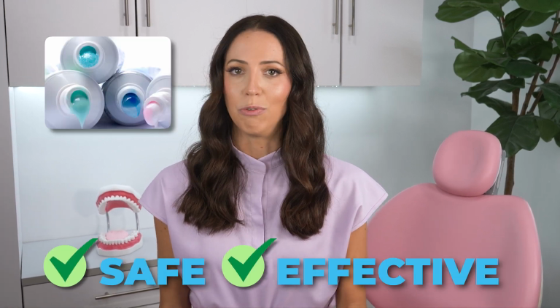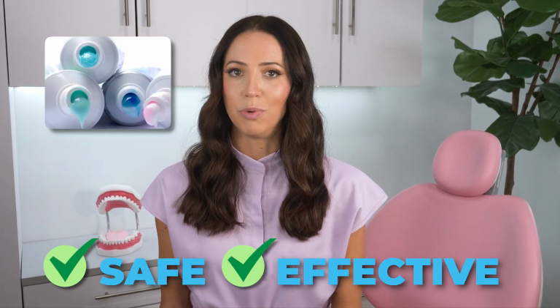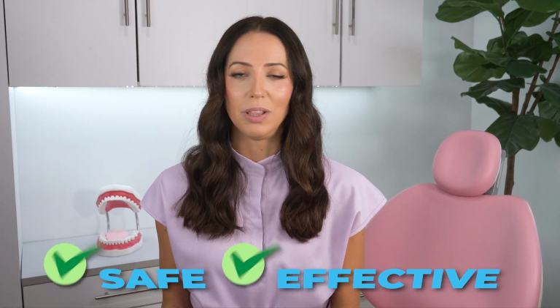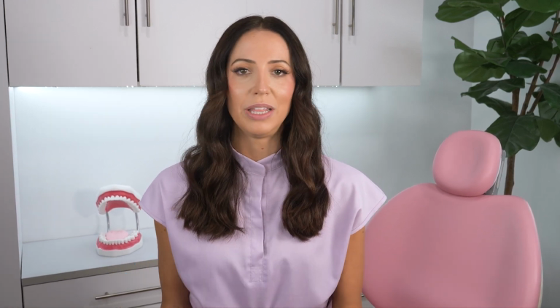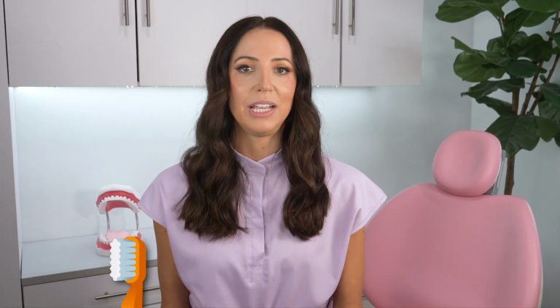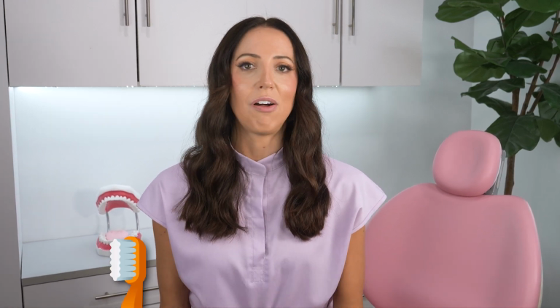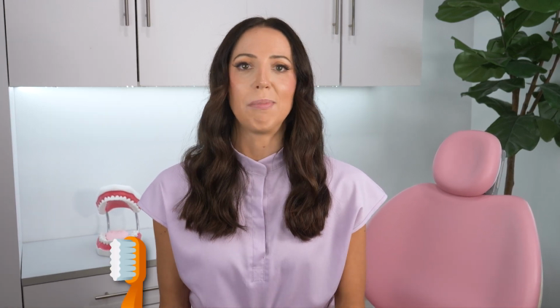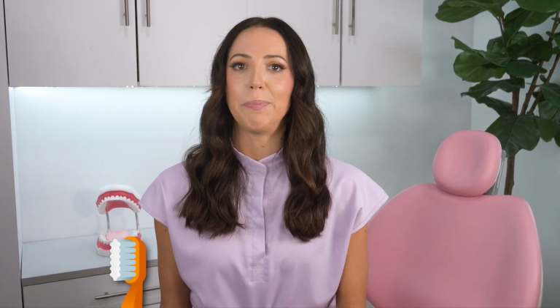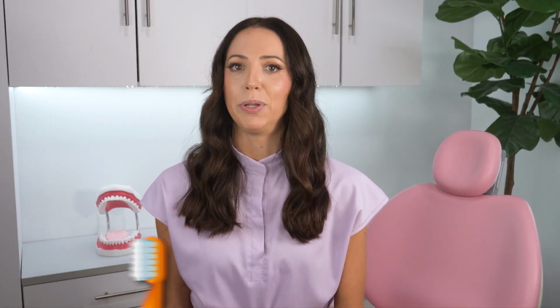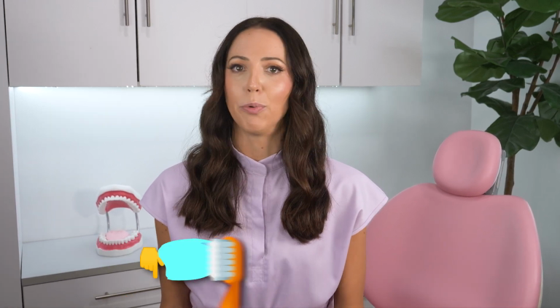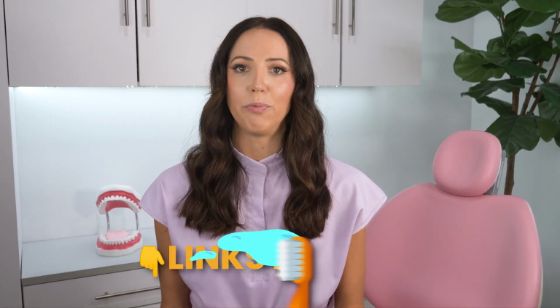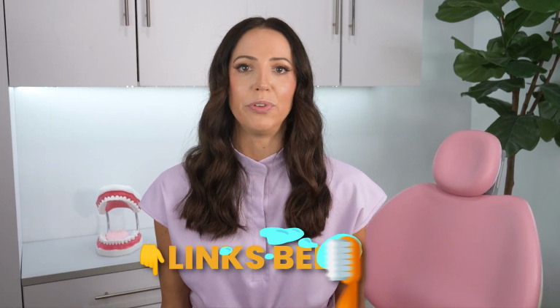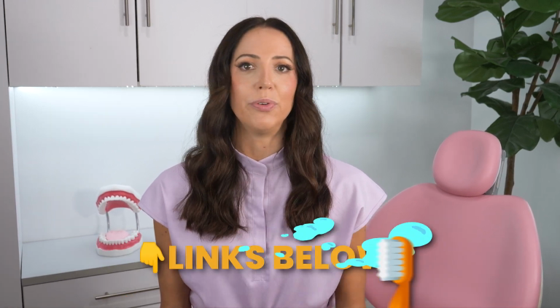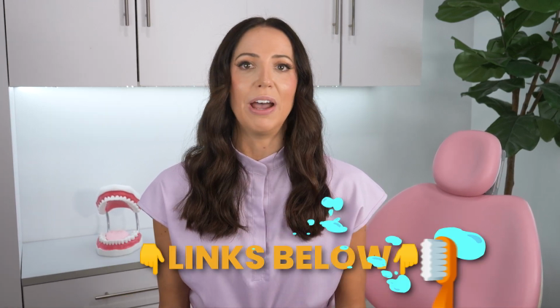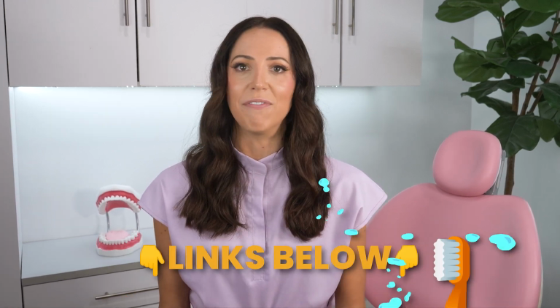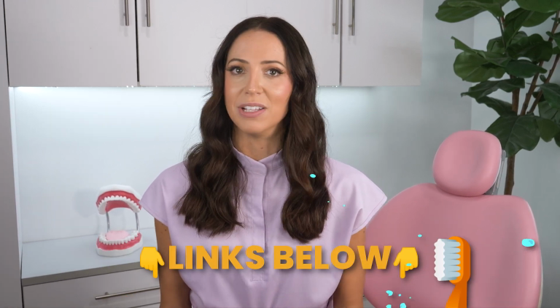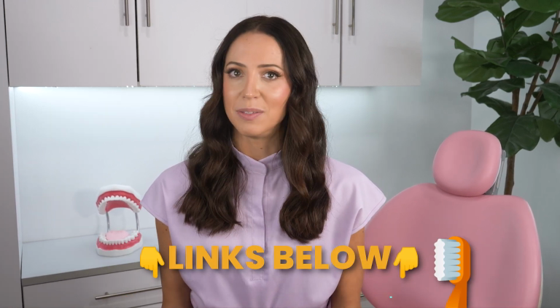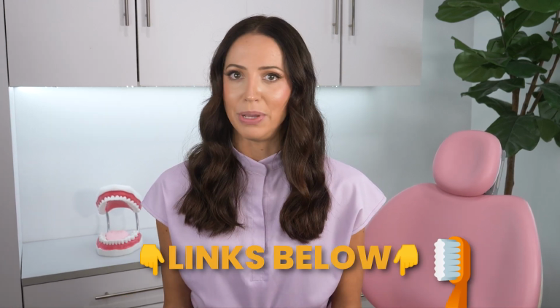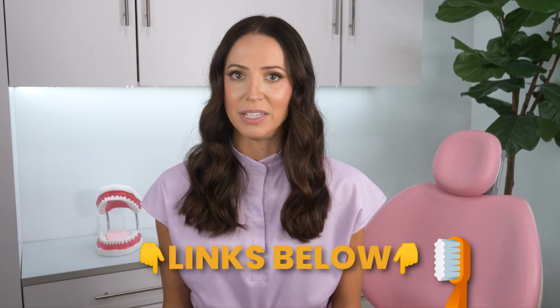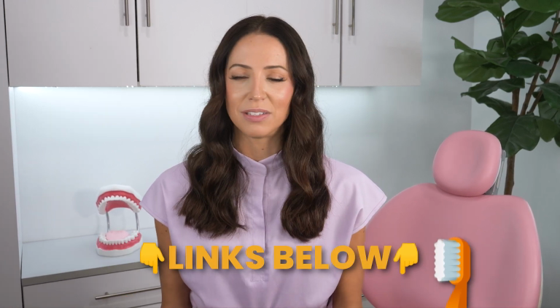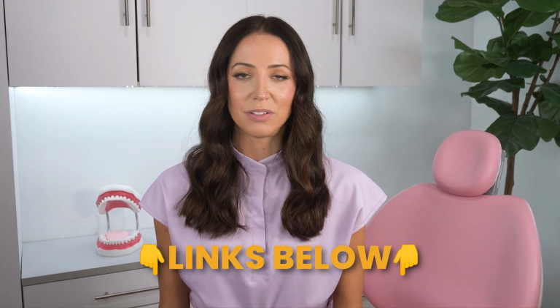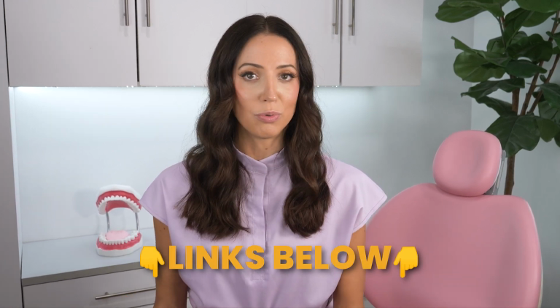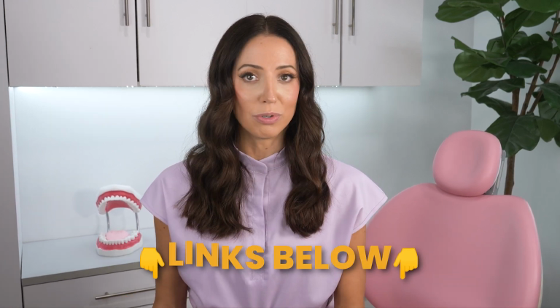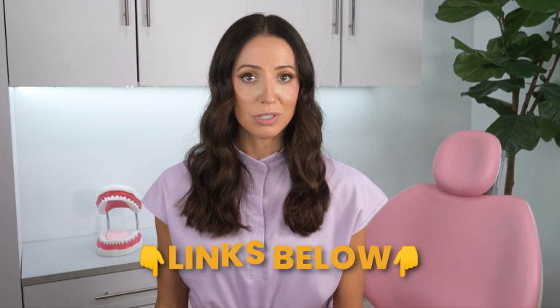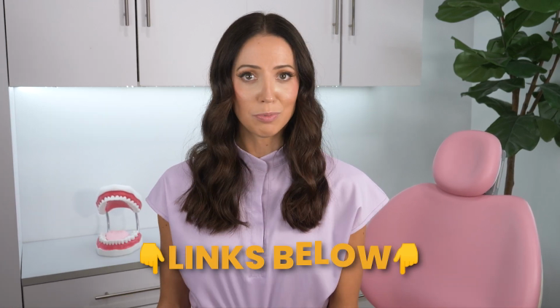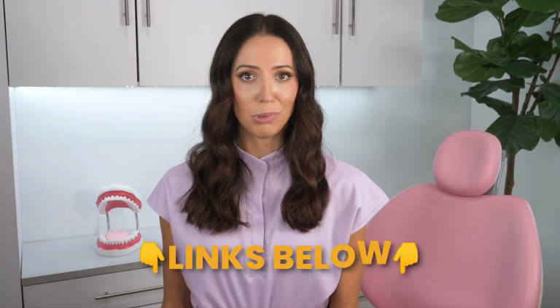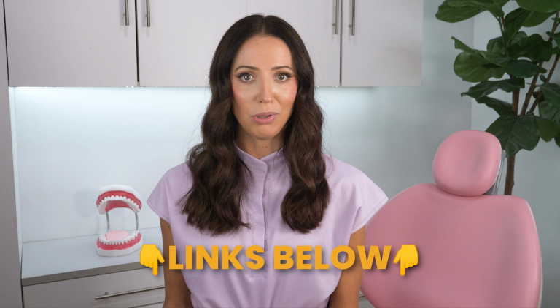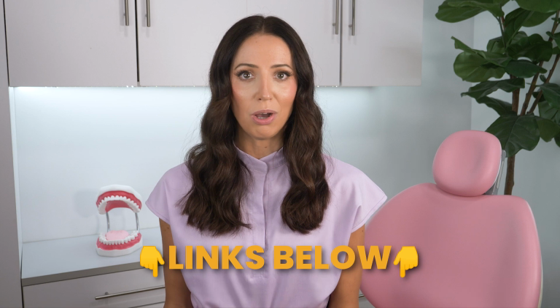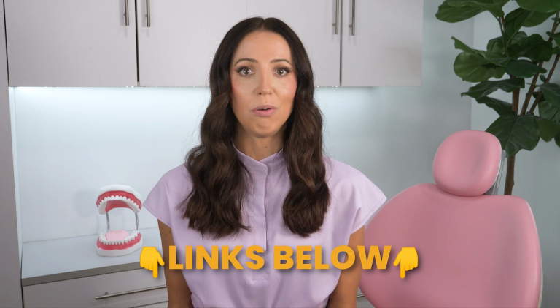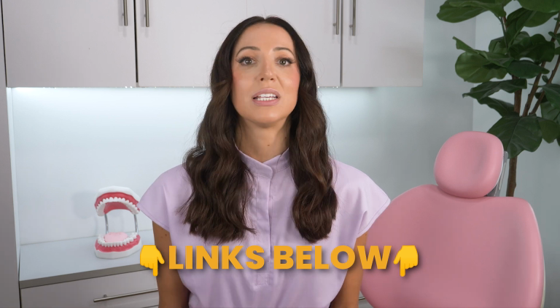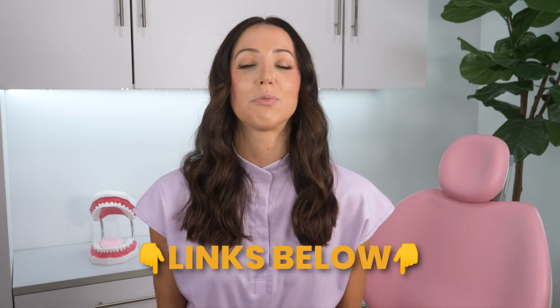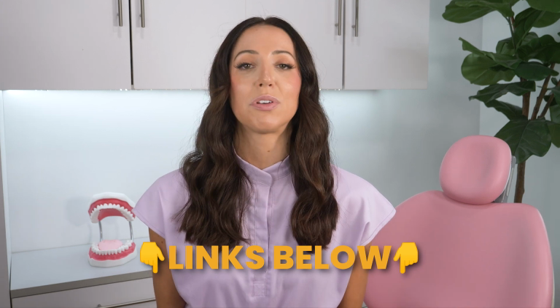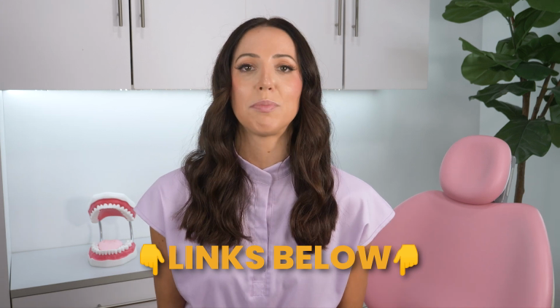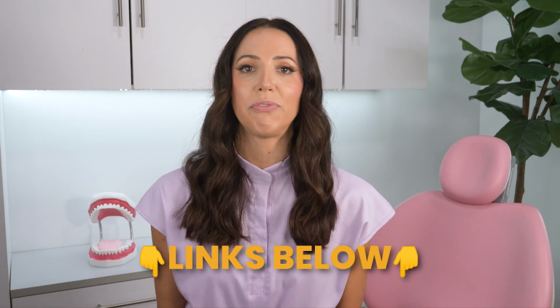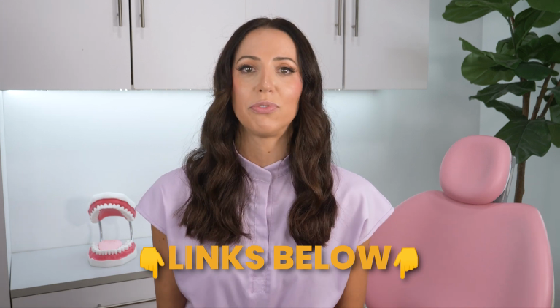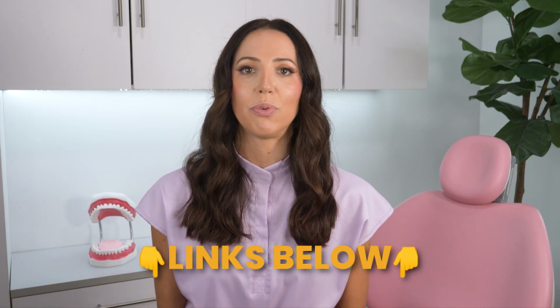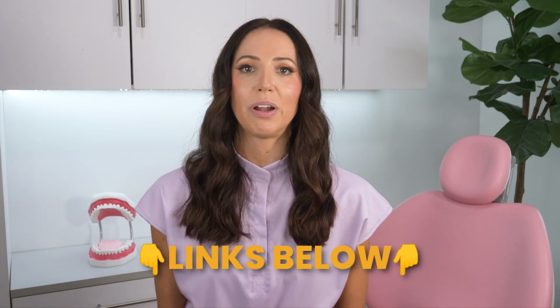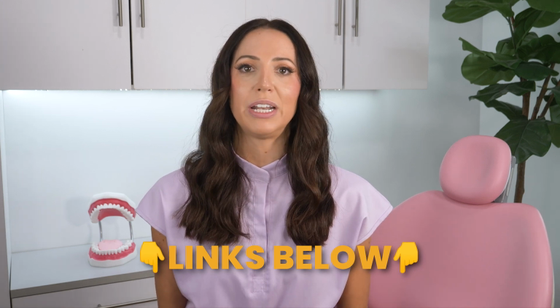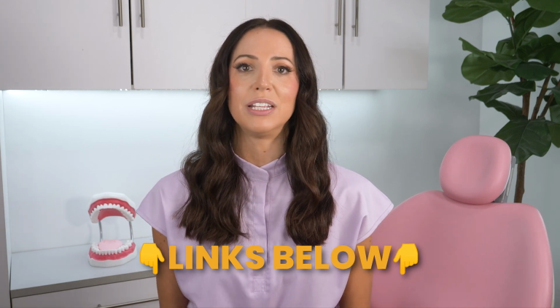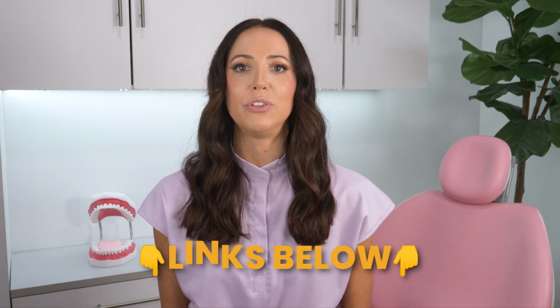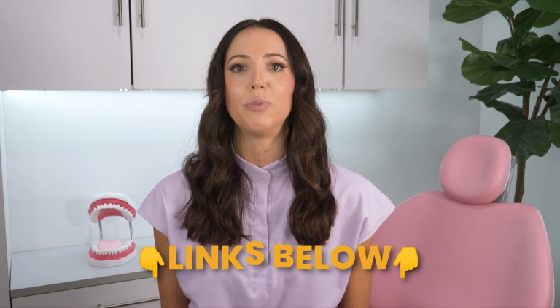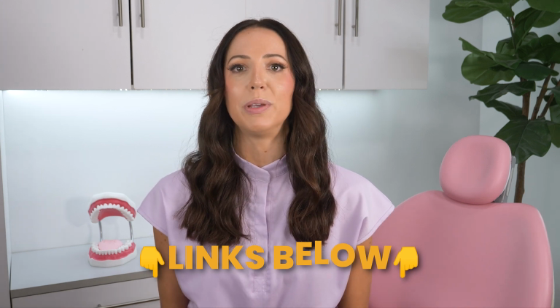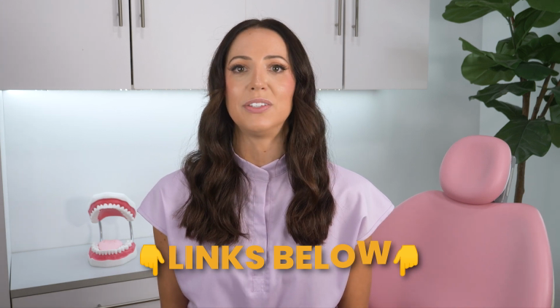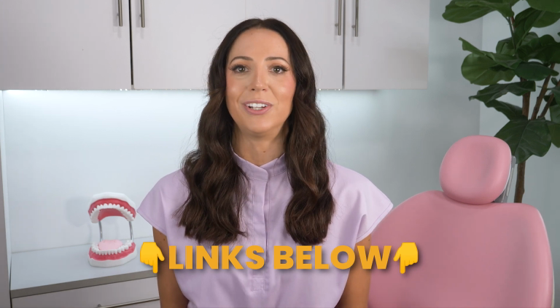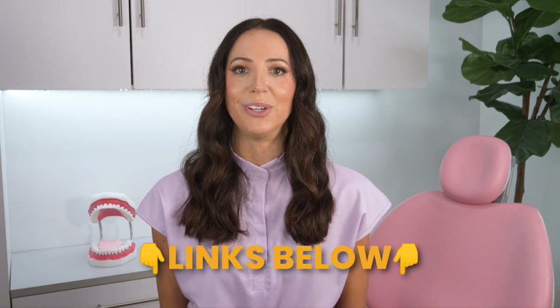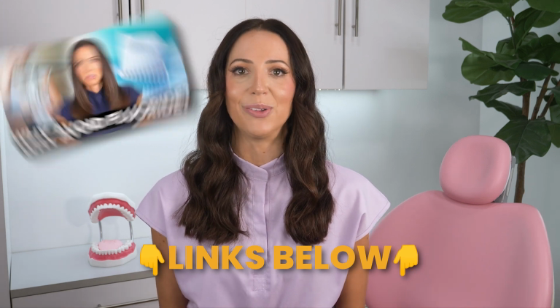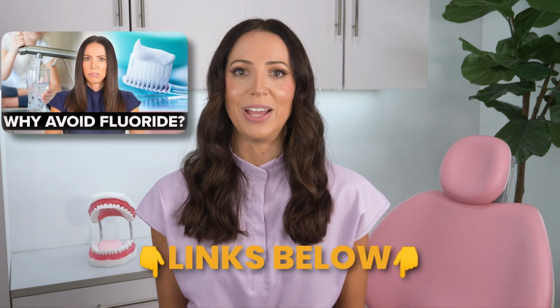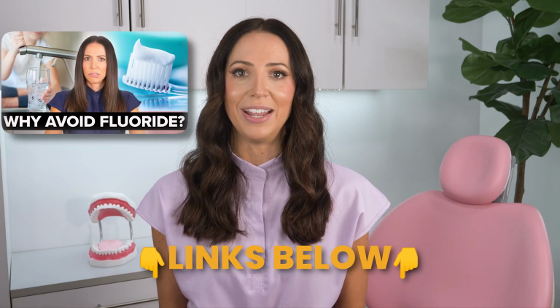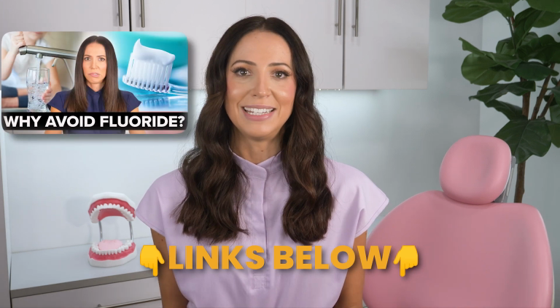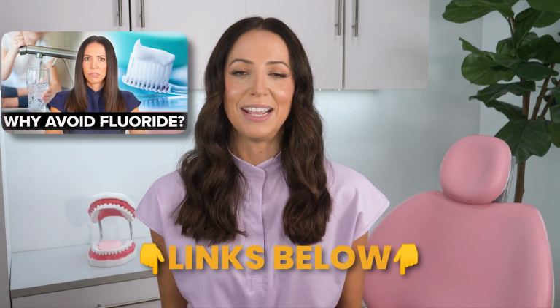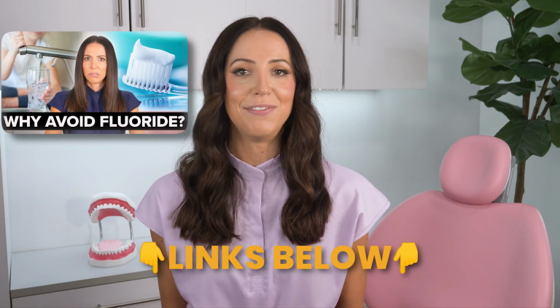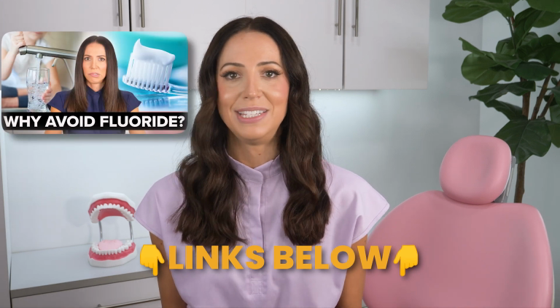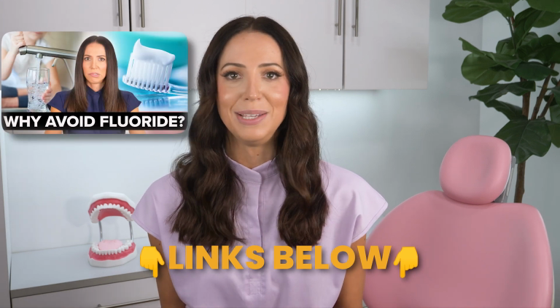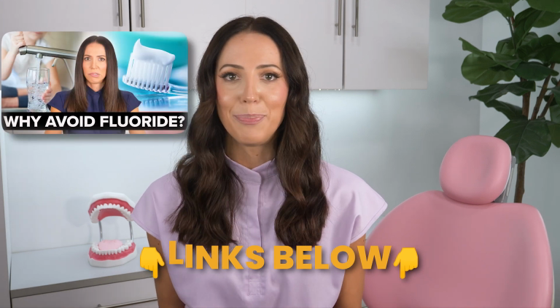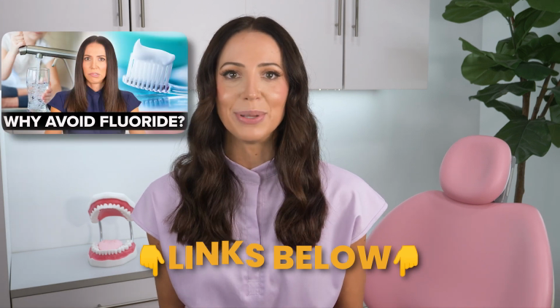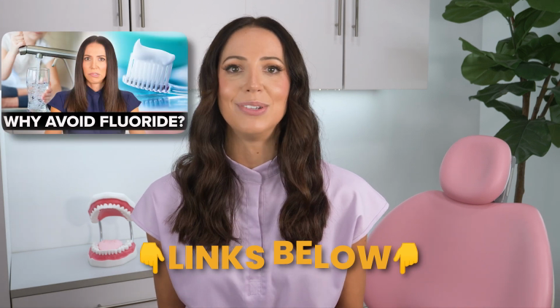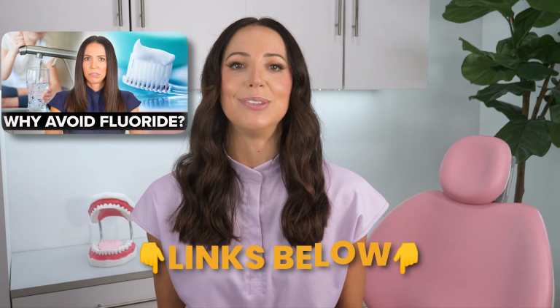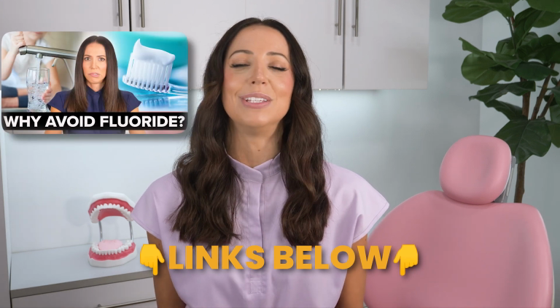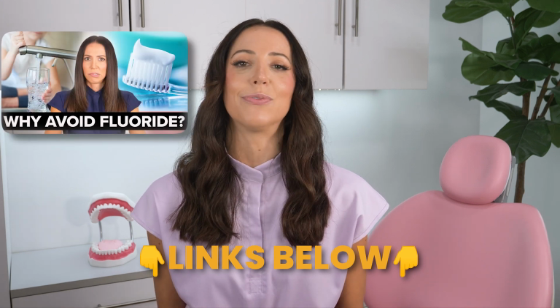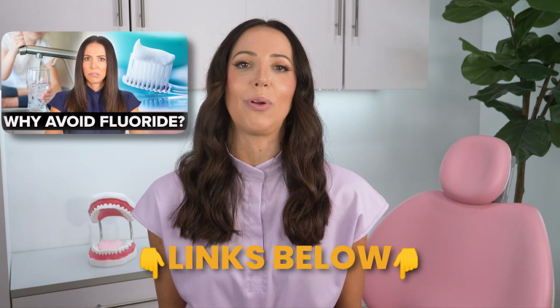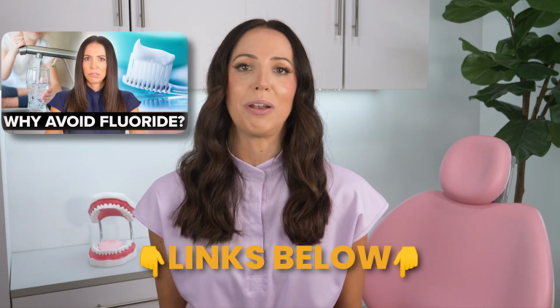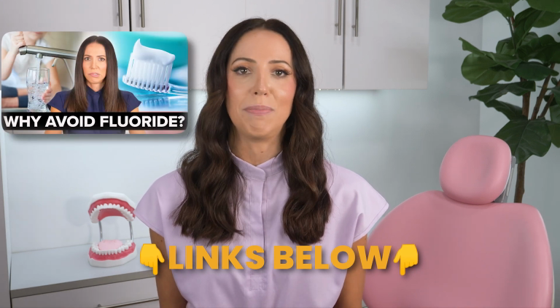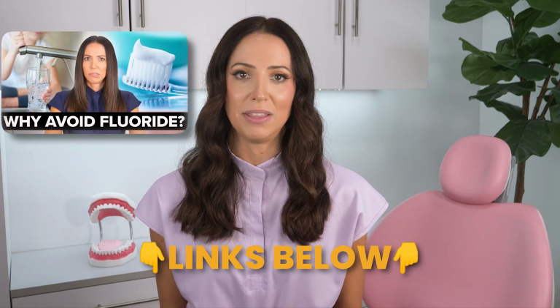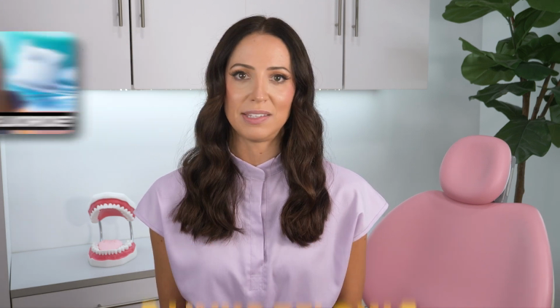I will link all my peer-reviewed, evidence-based sources below, as well as my fluoride and toothpaste video that dives deep into these fluoride myths.